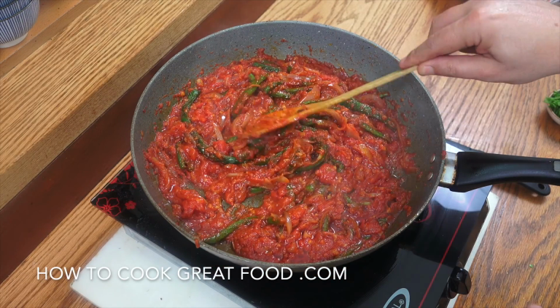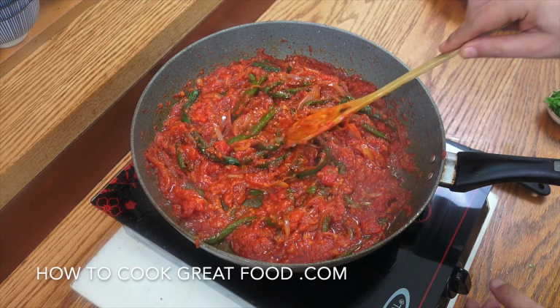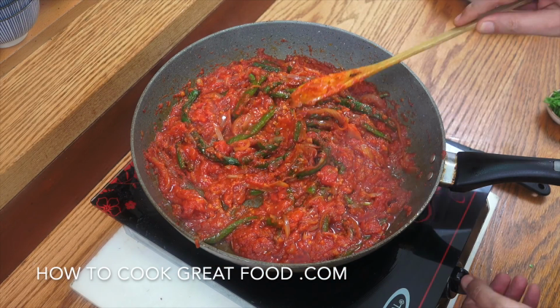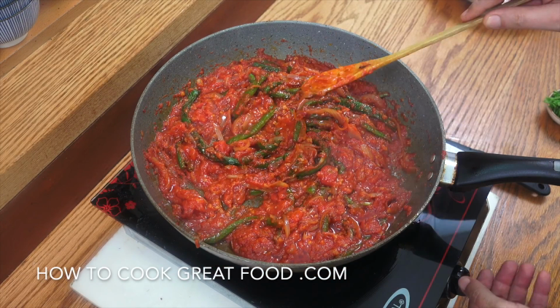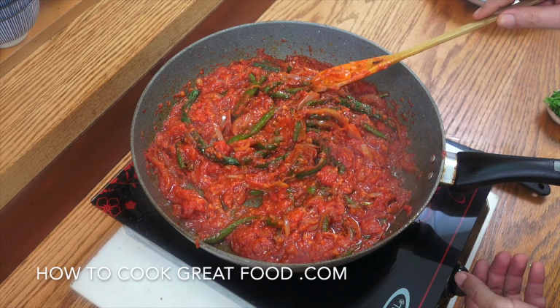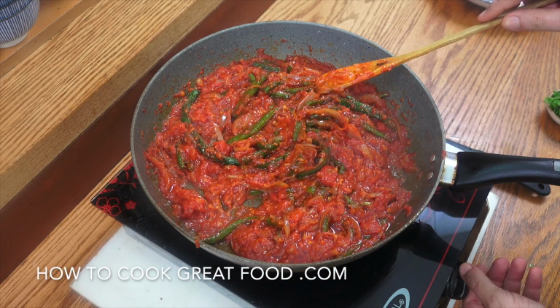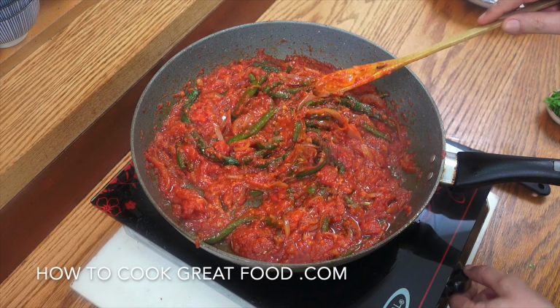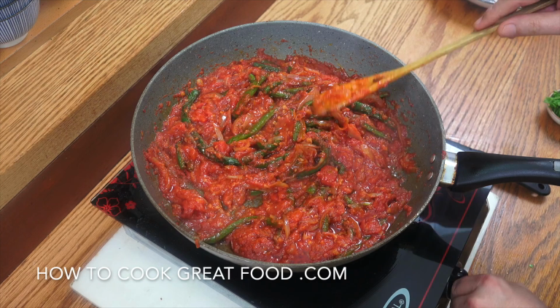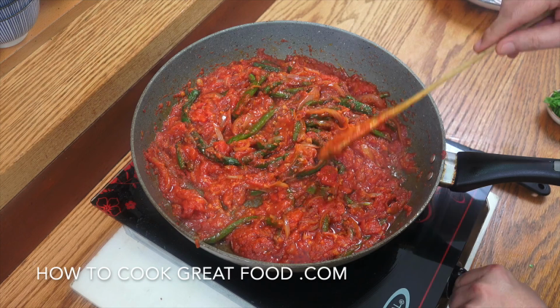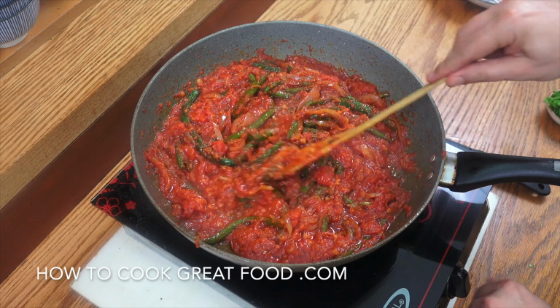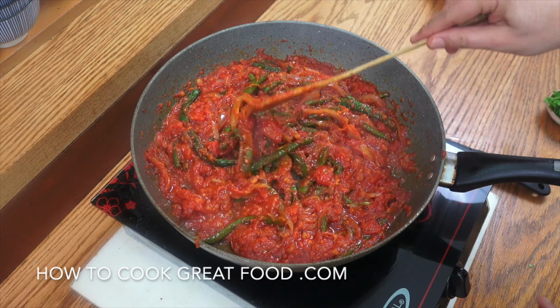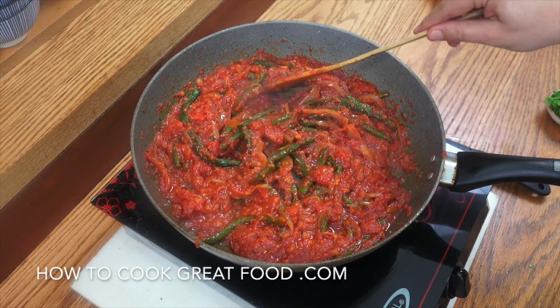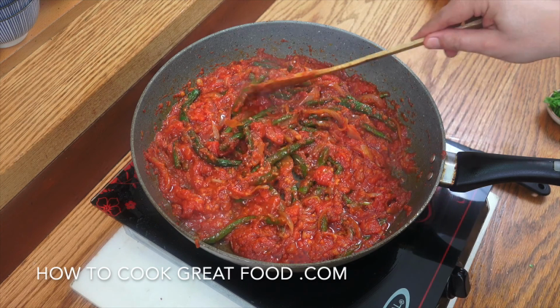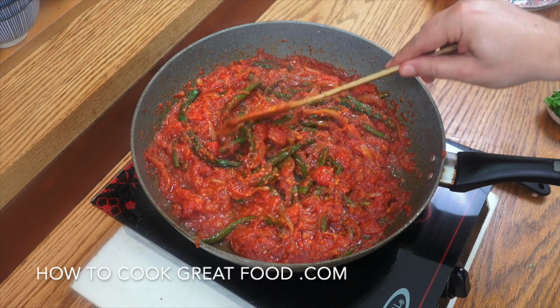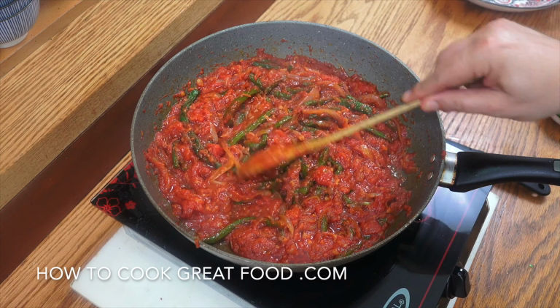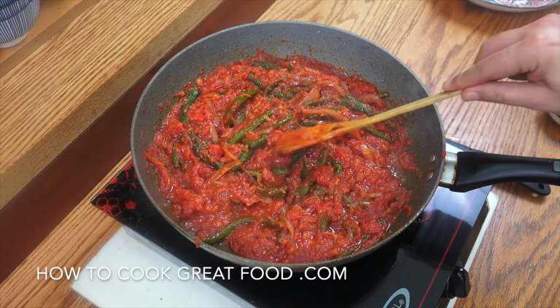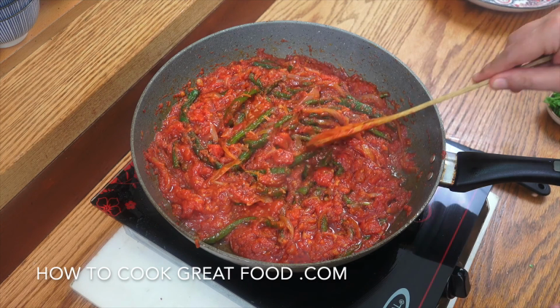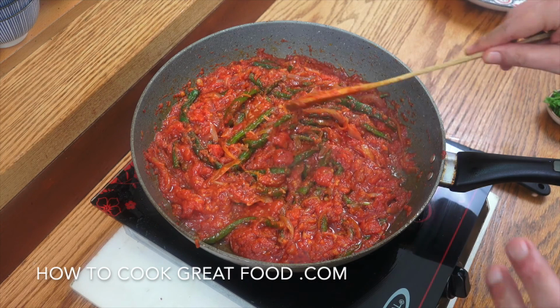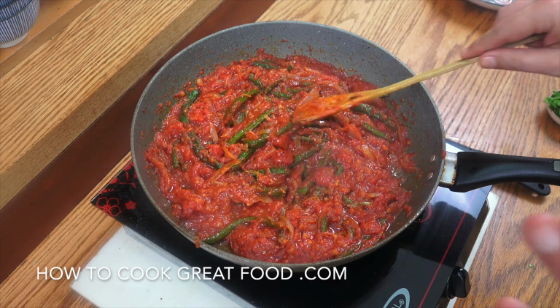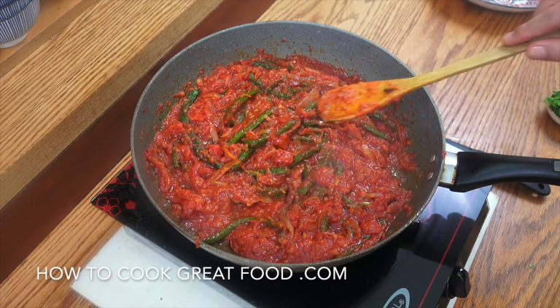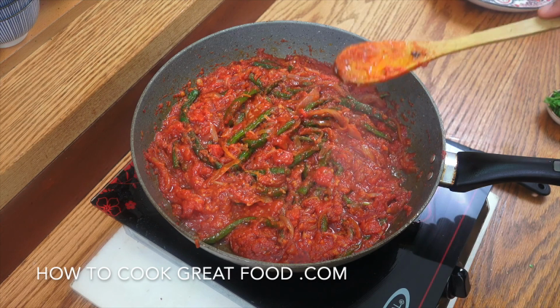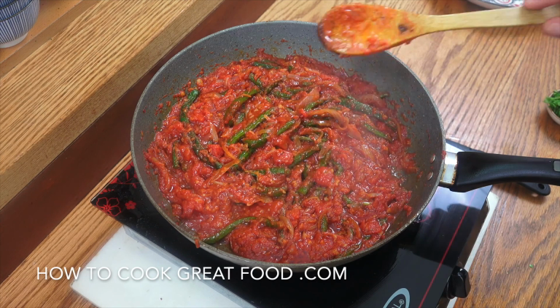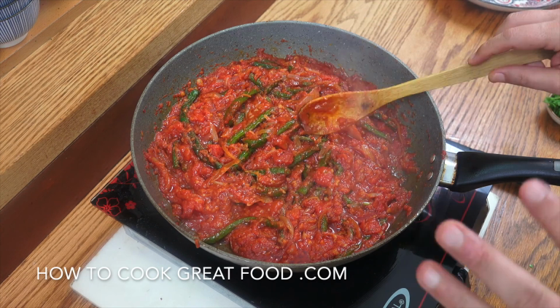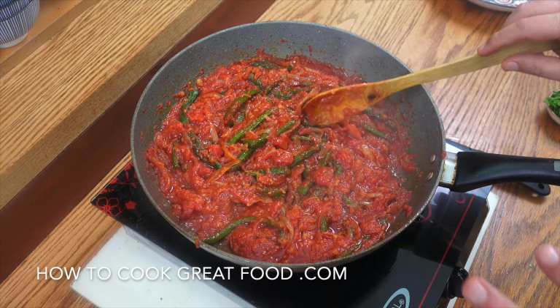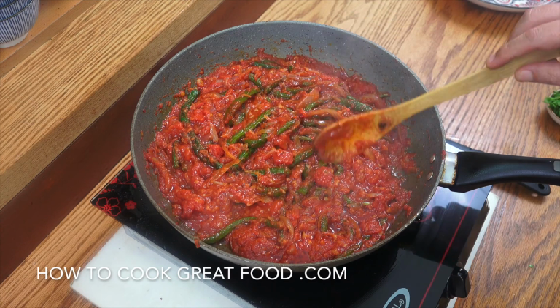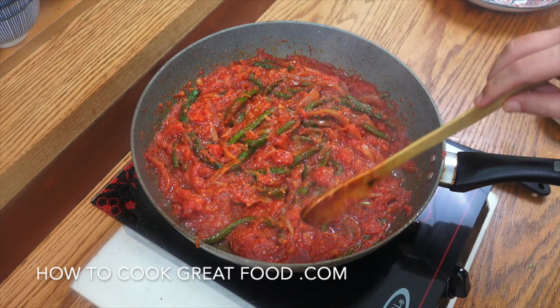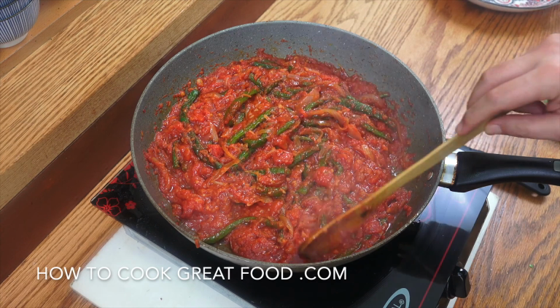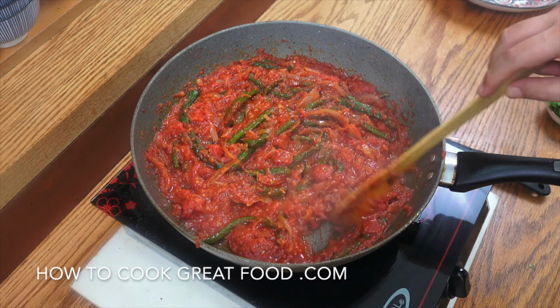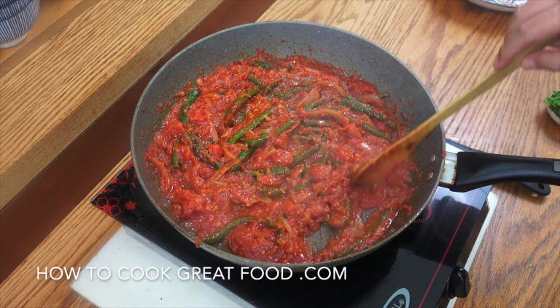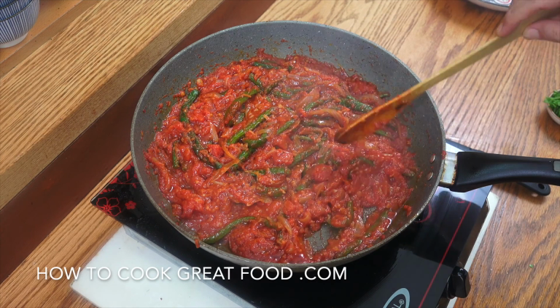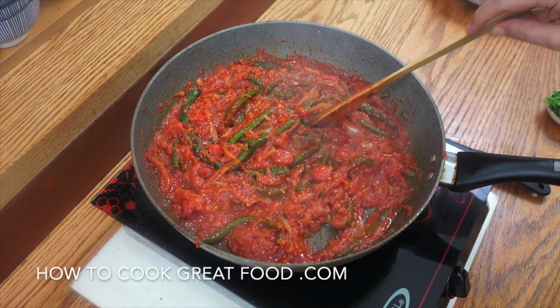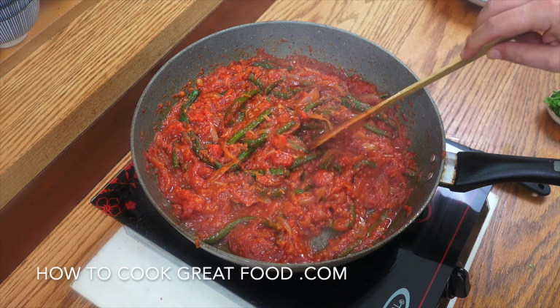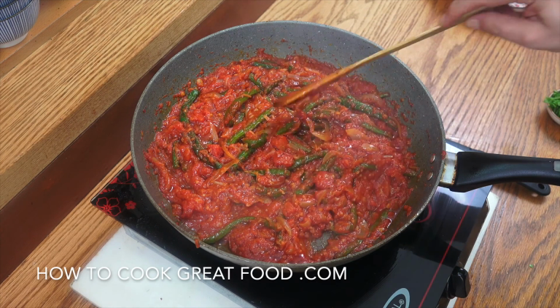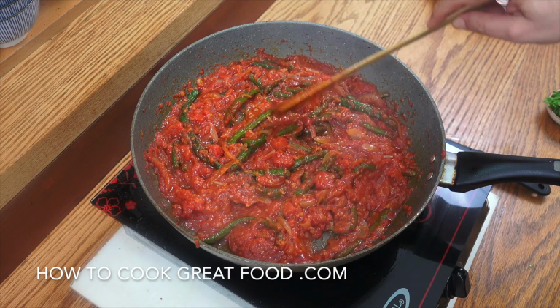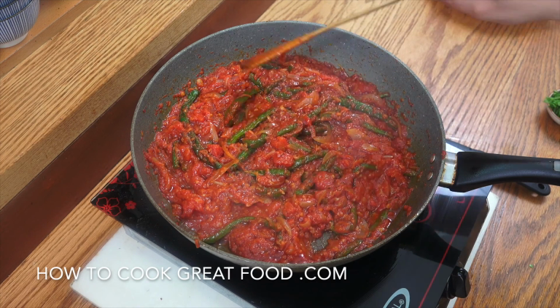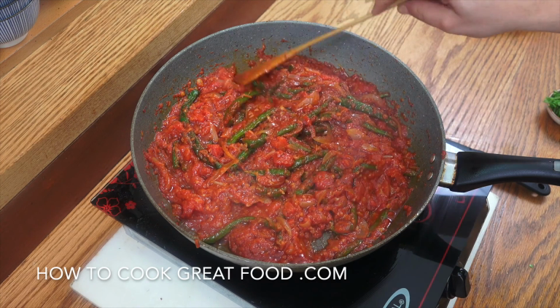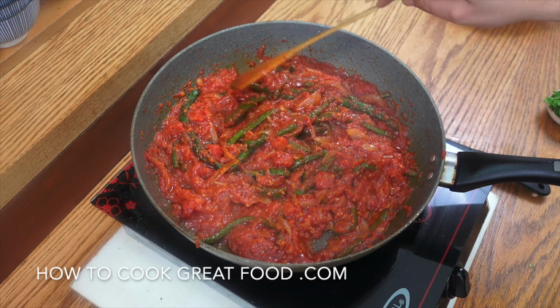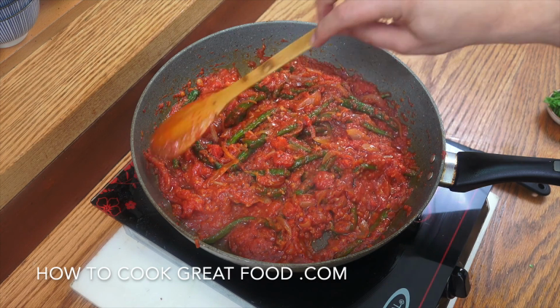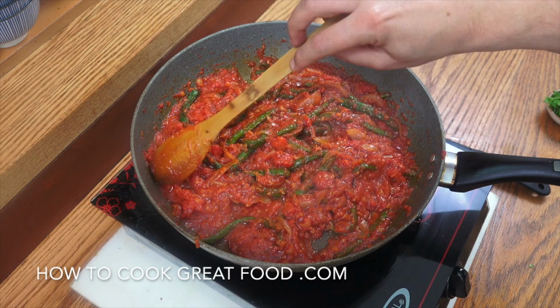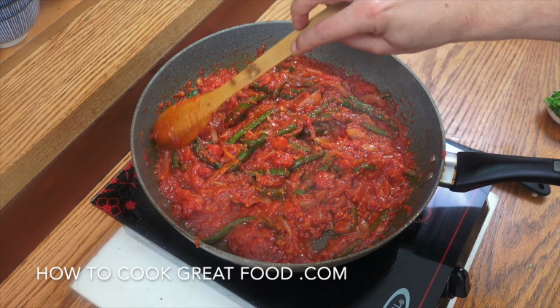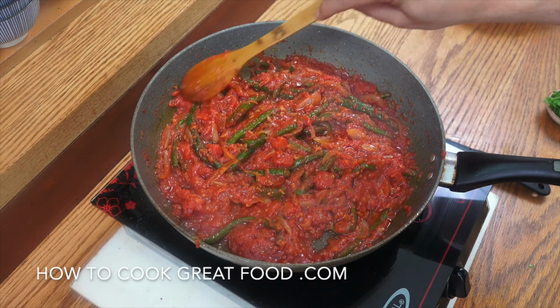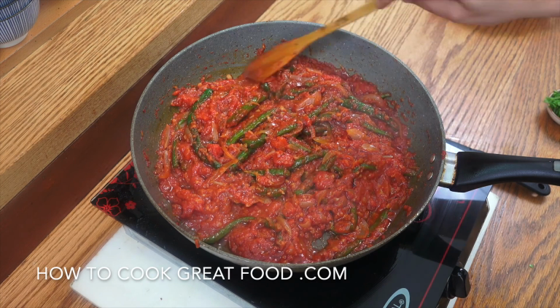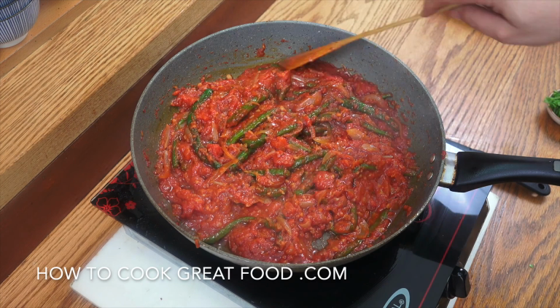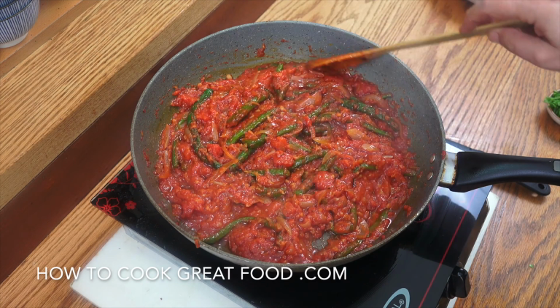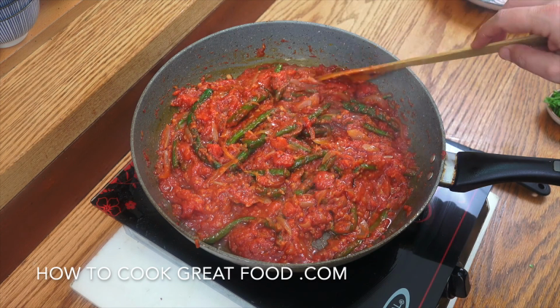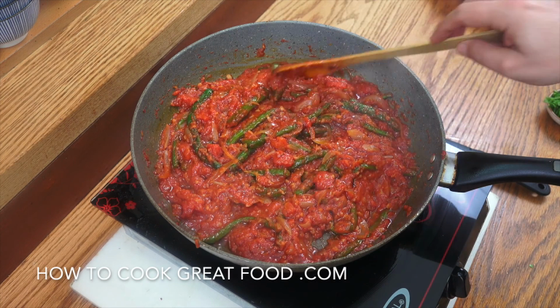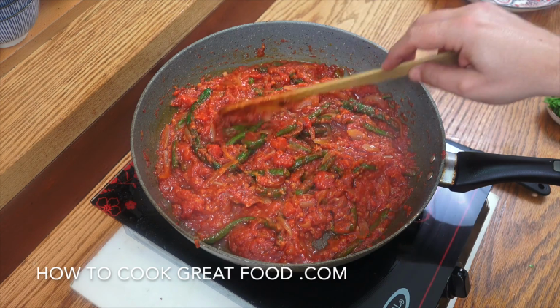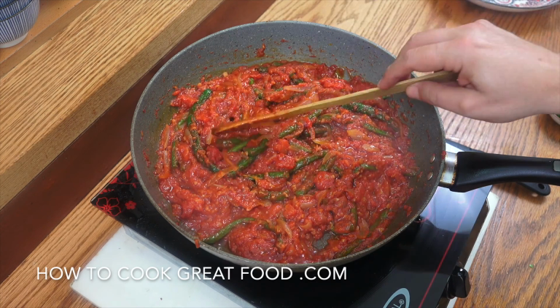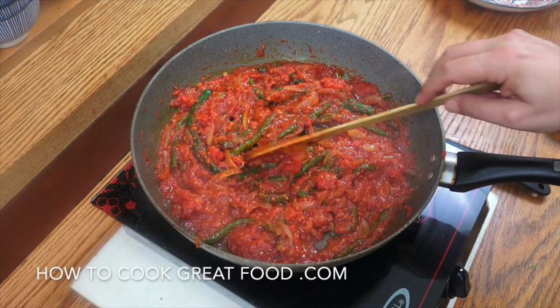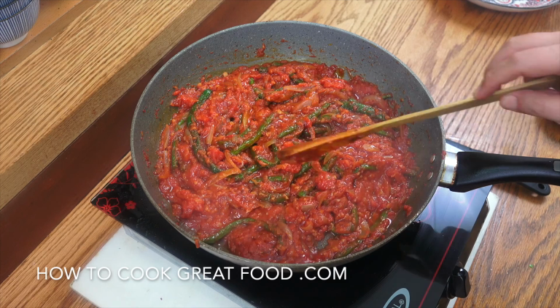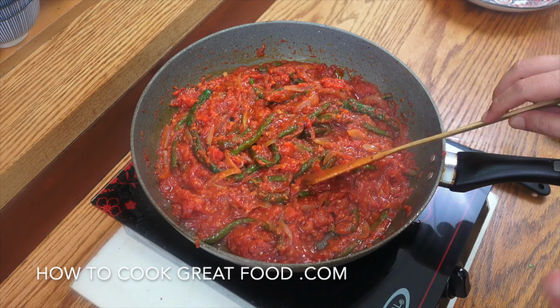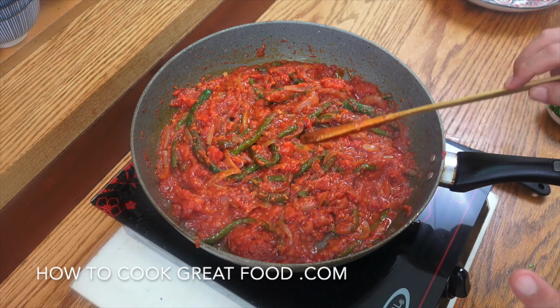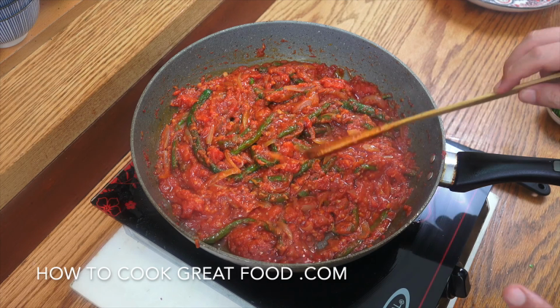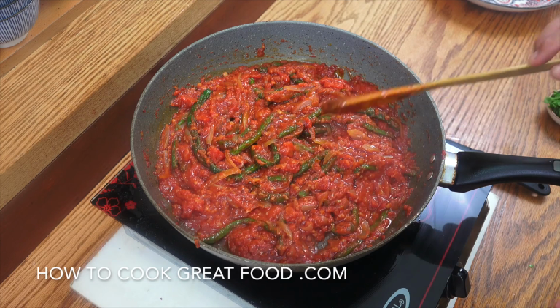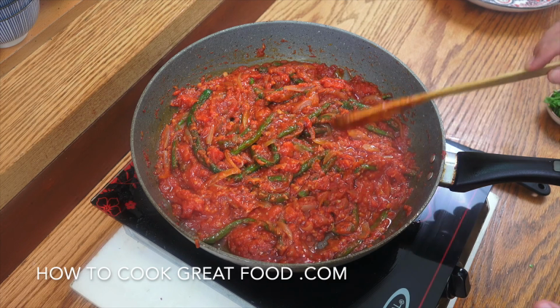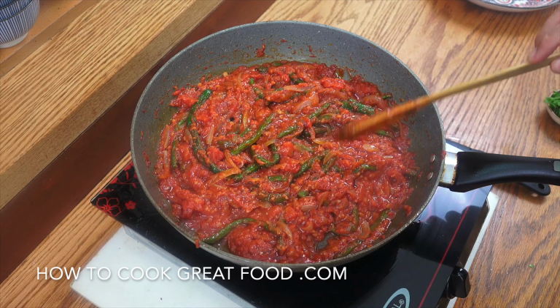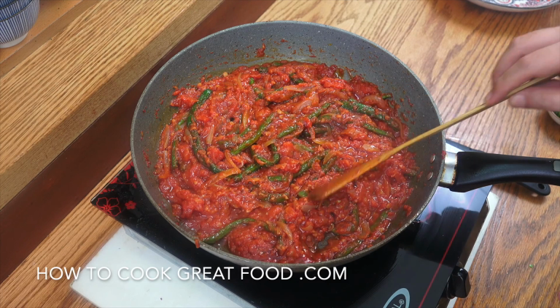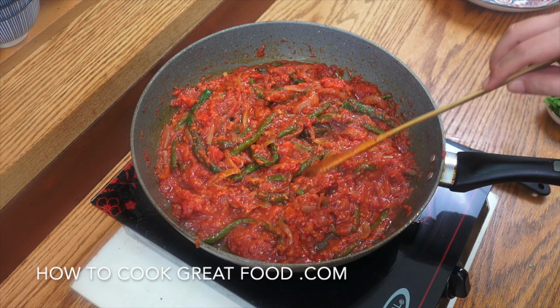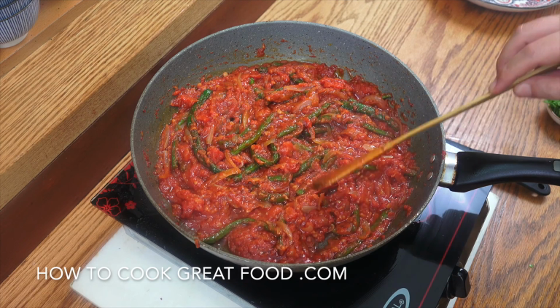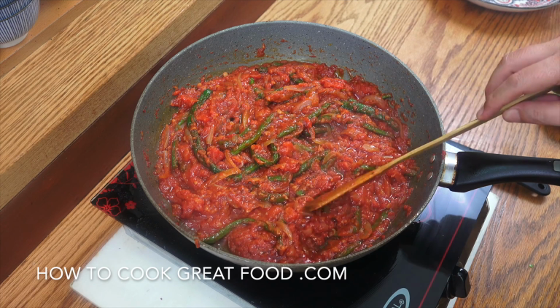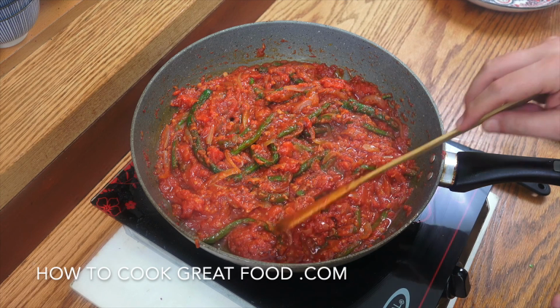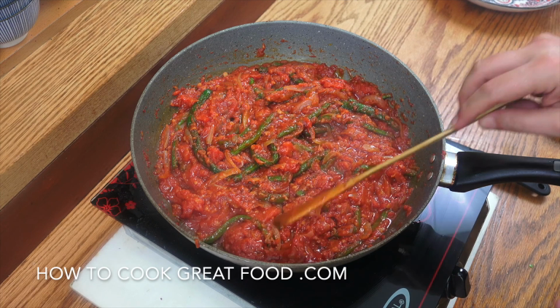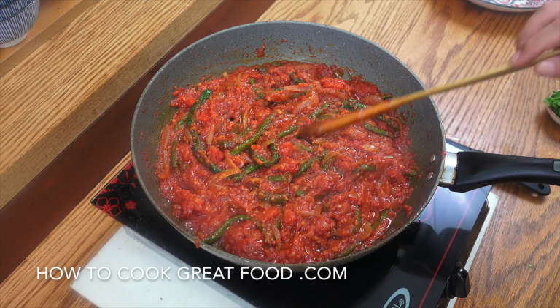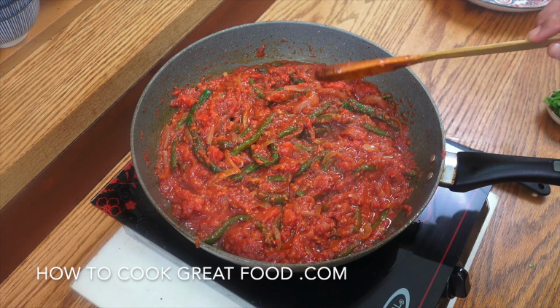And that's it. Off goes the heat. Check that for seasoning — salt and pepper. It's fine for me.